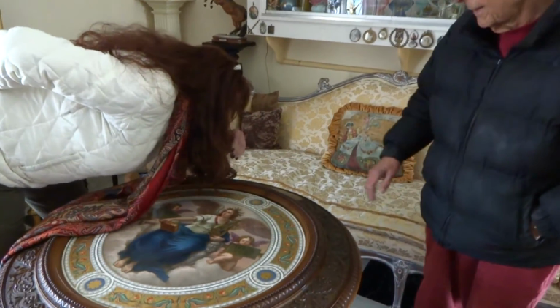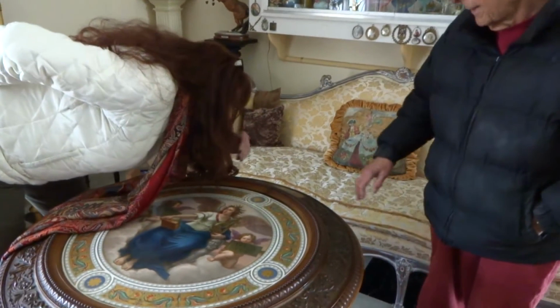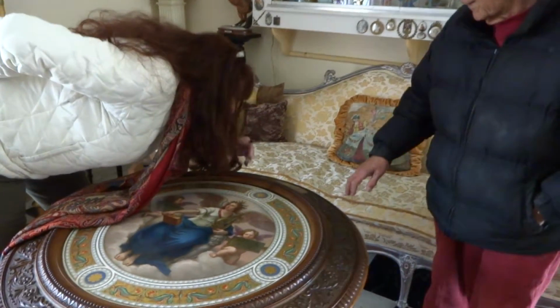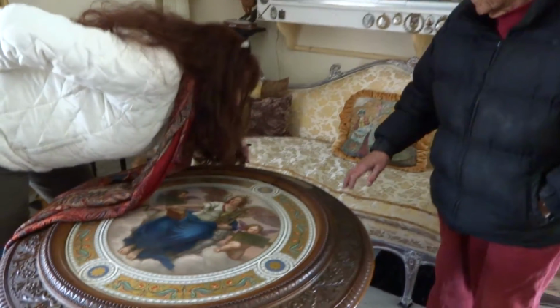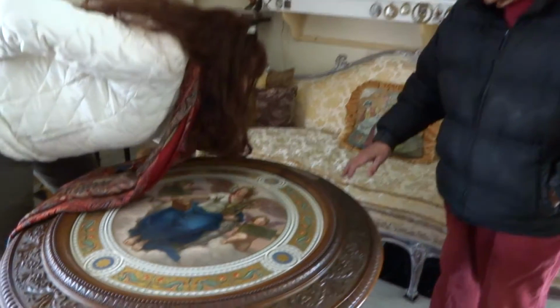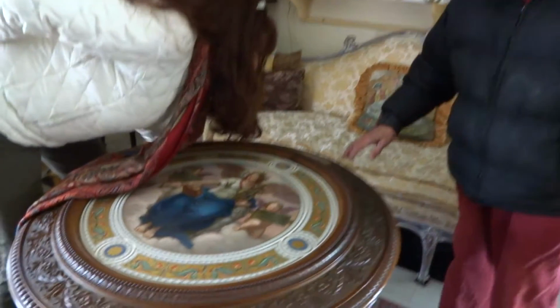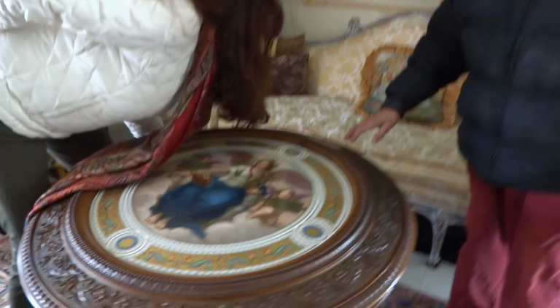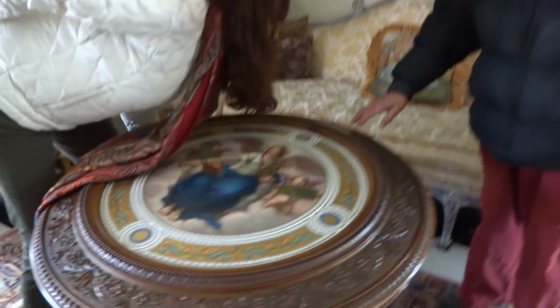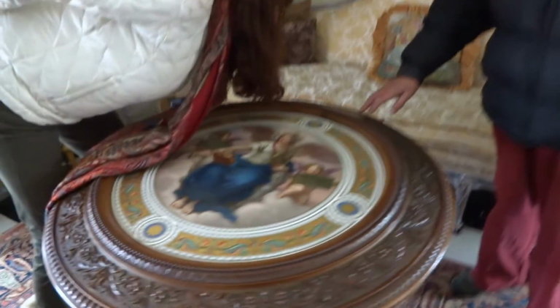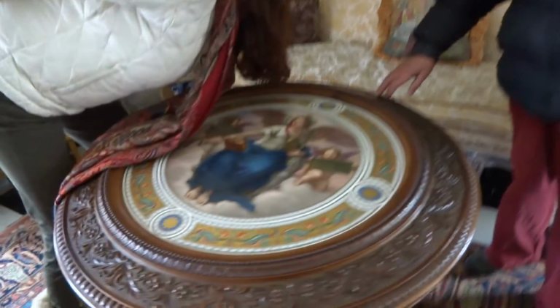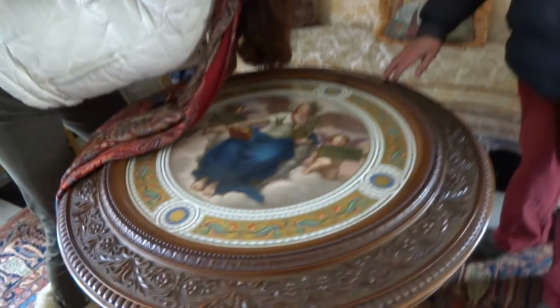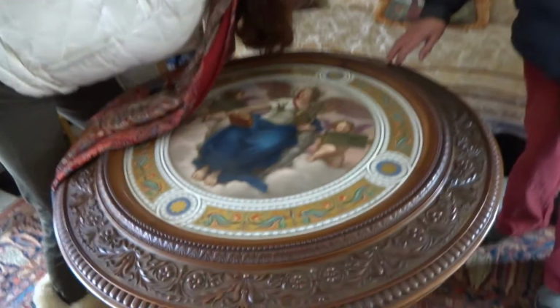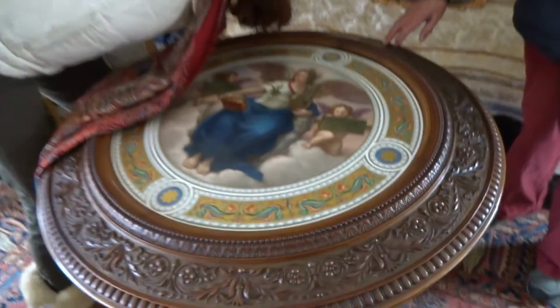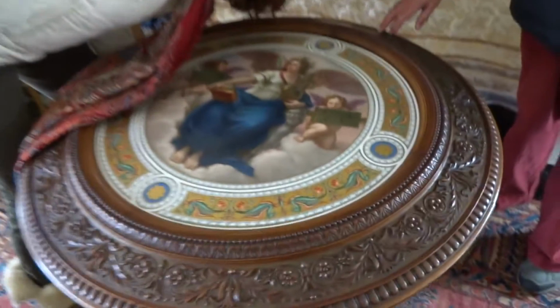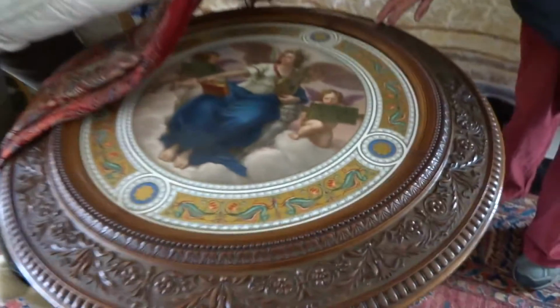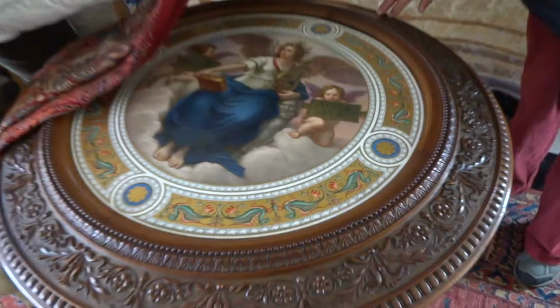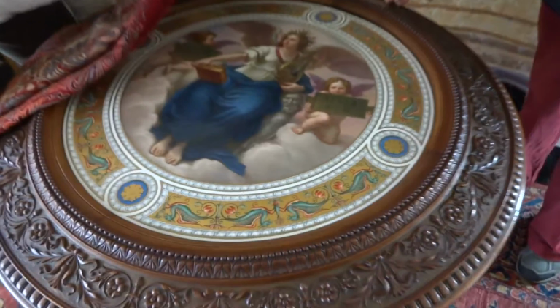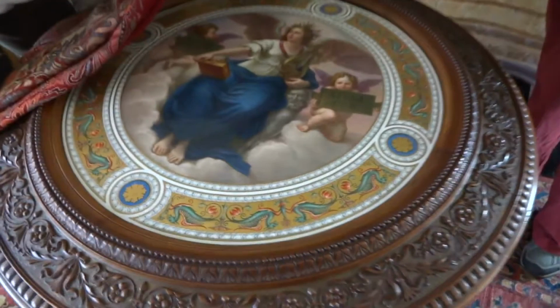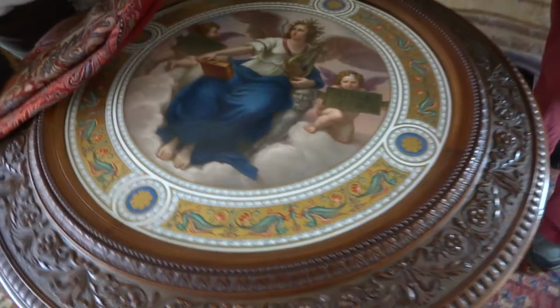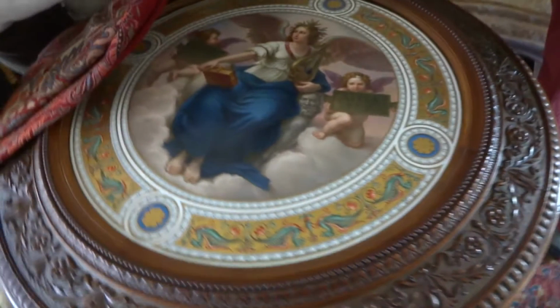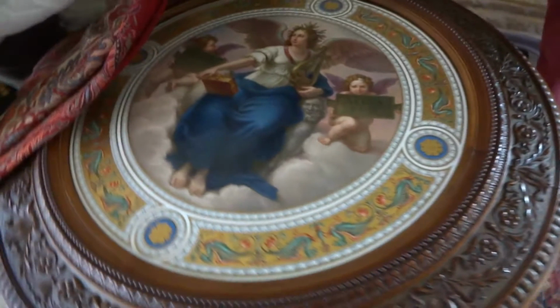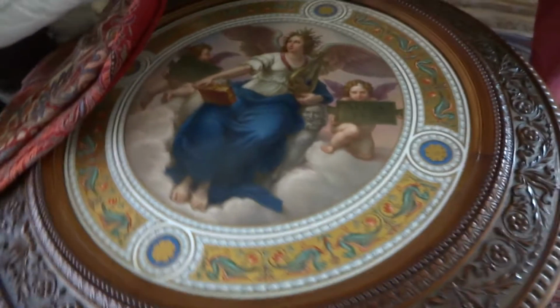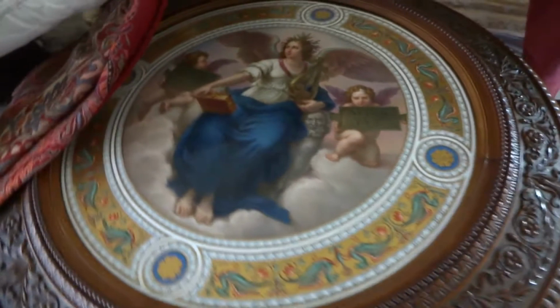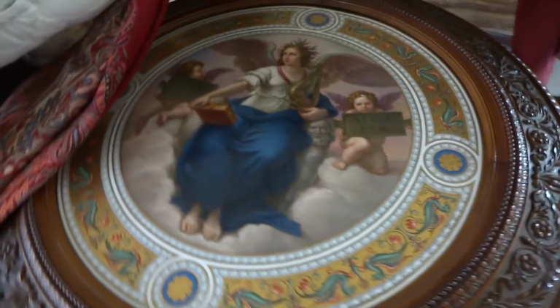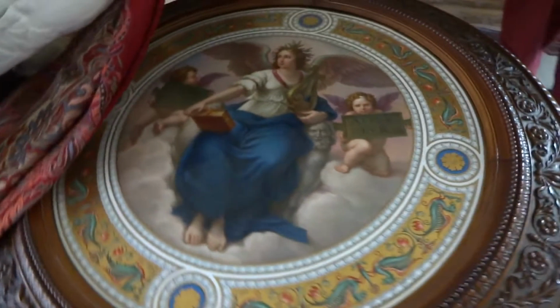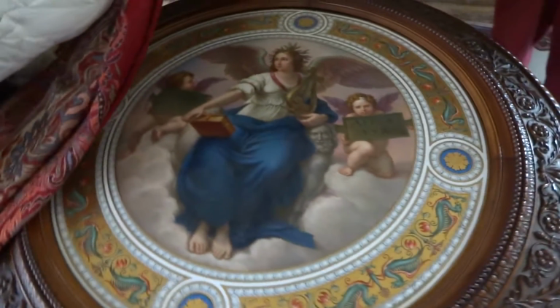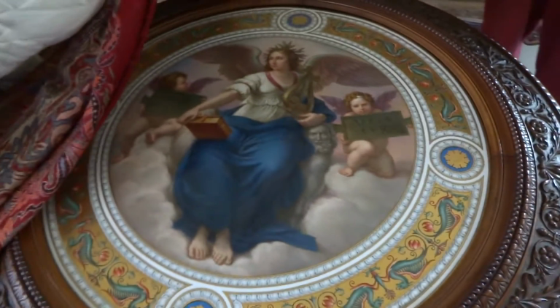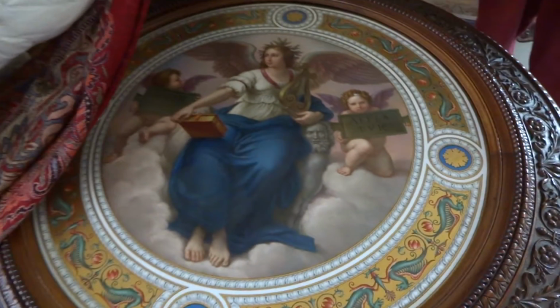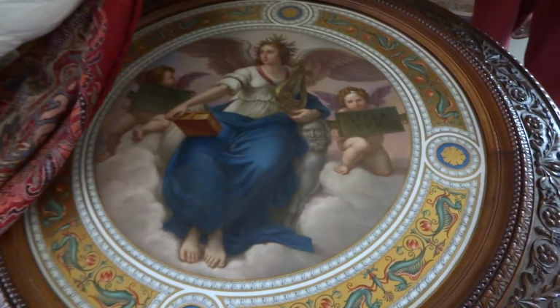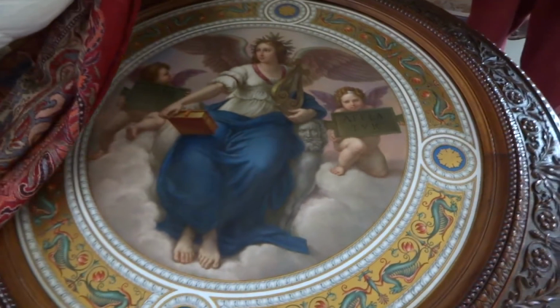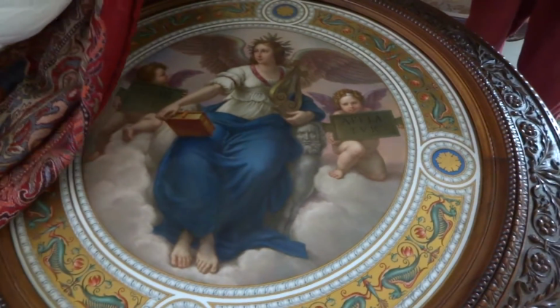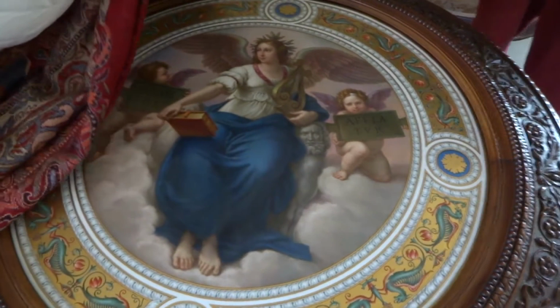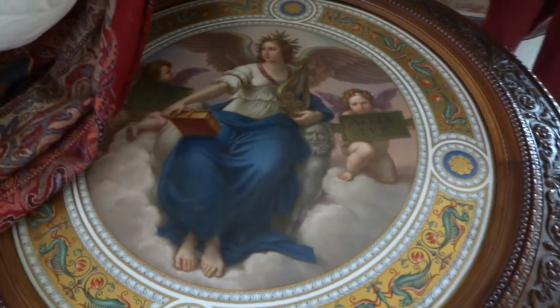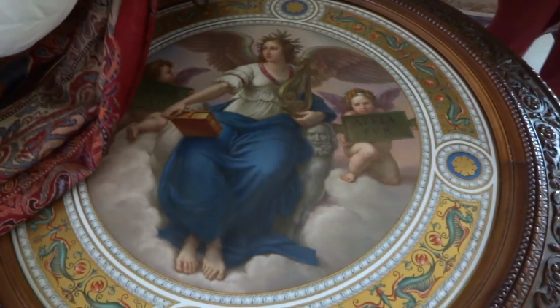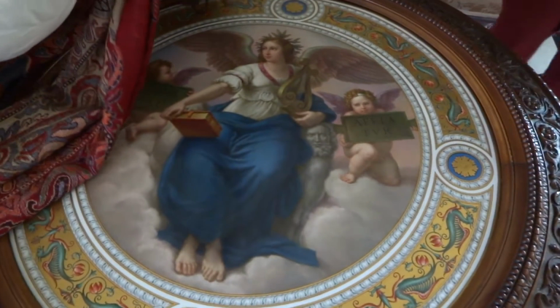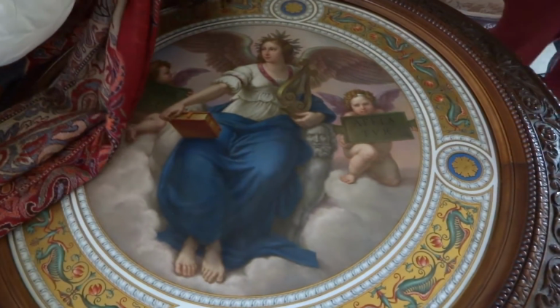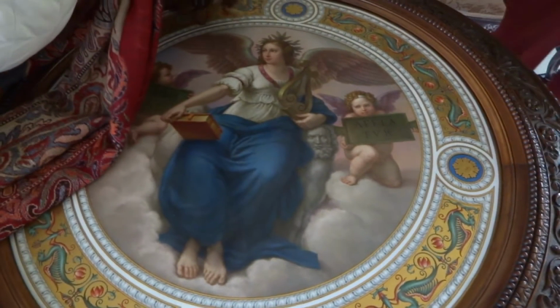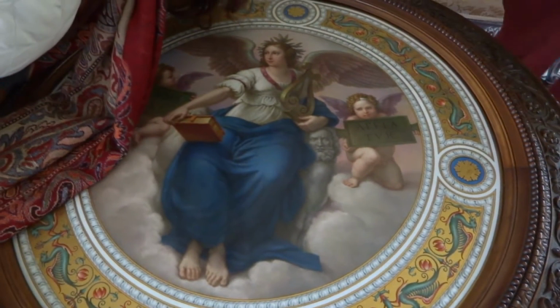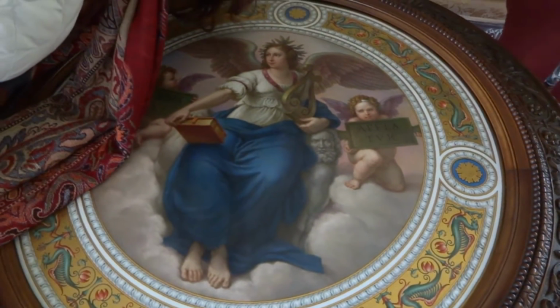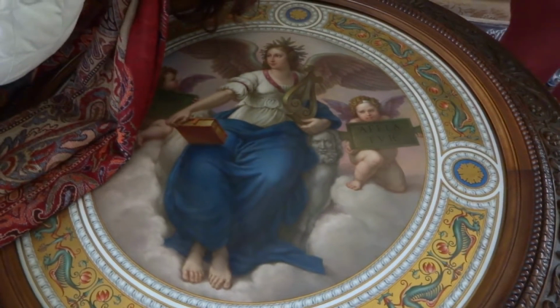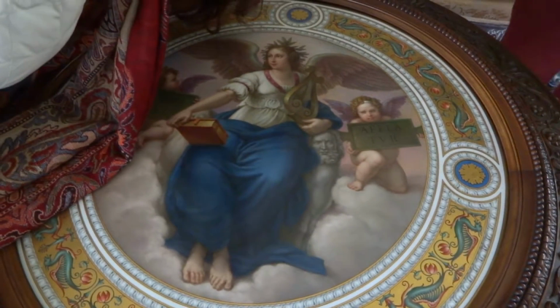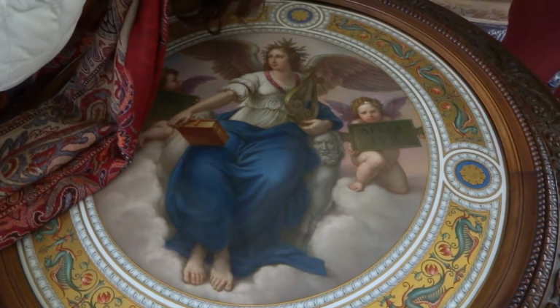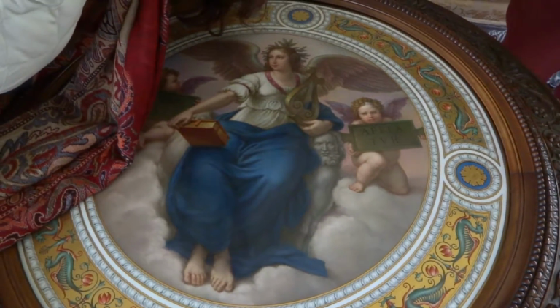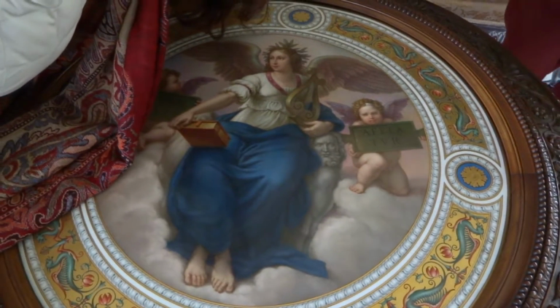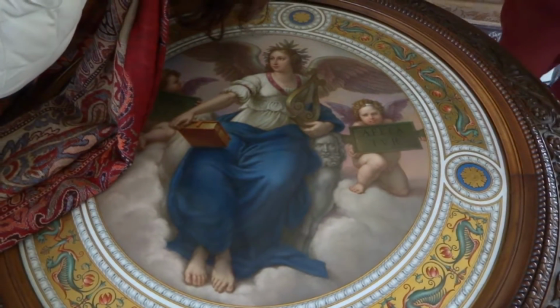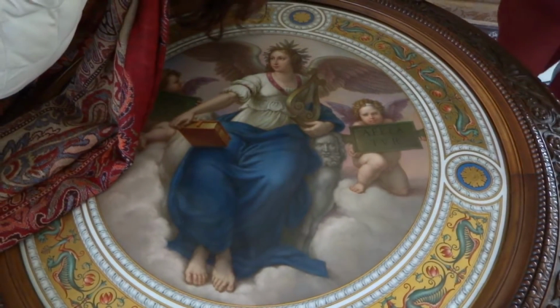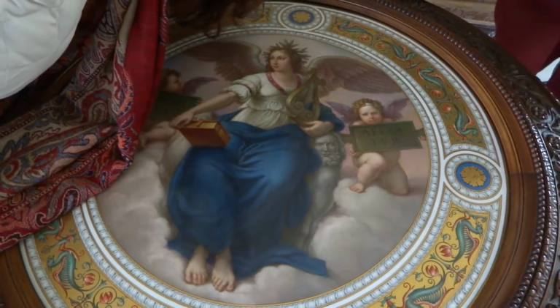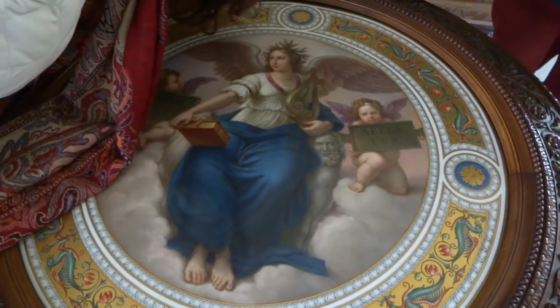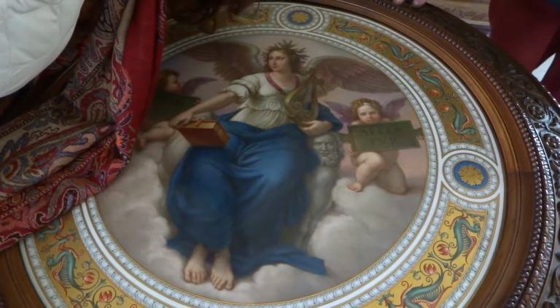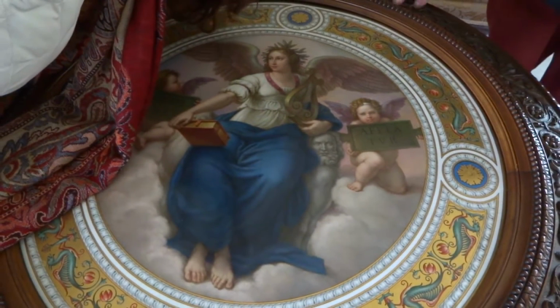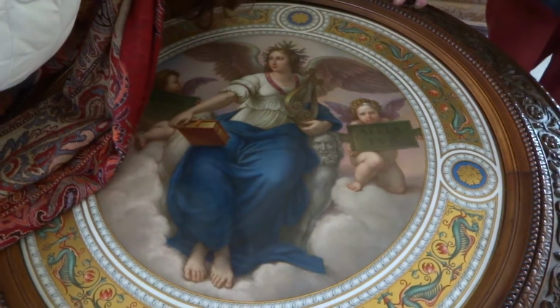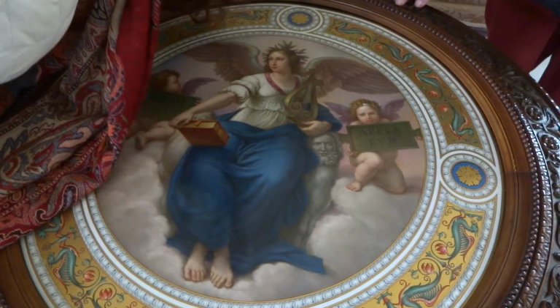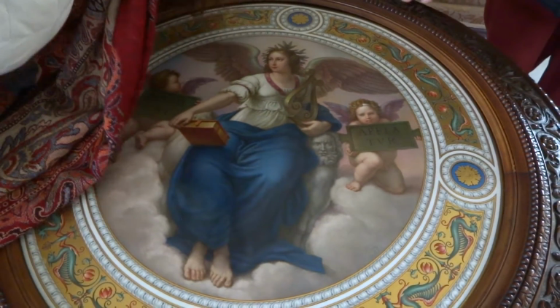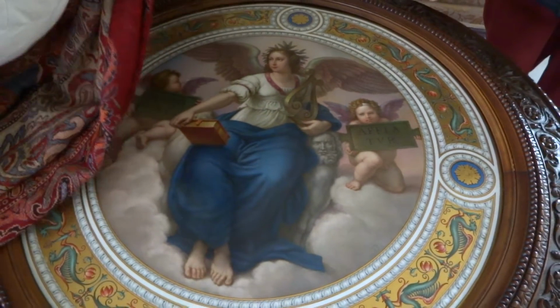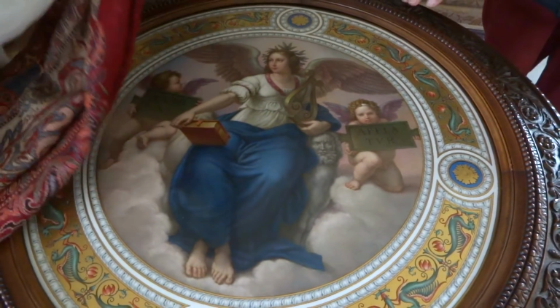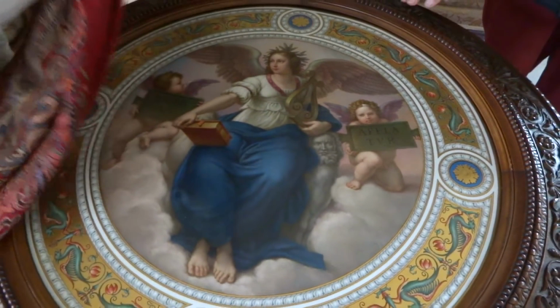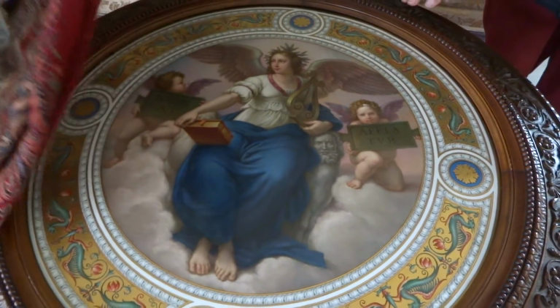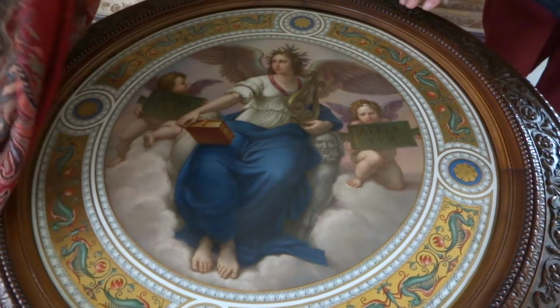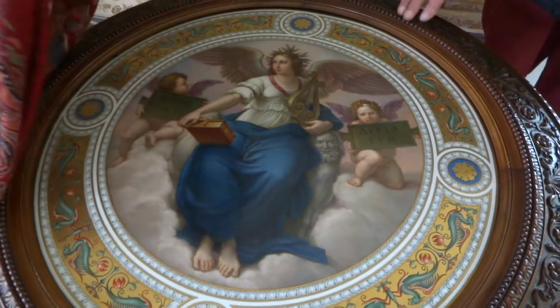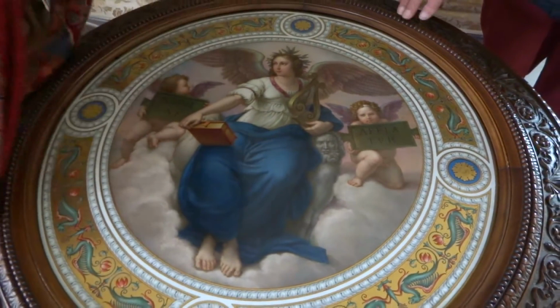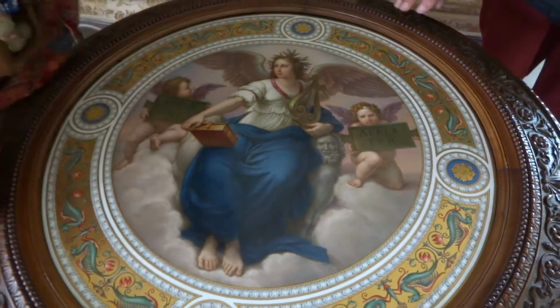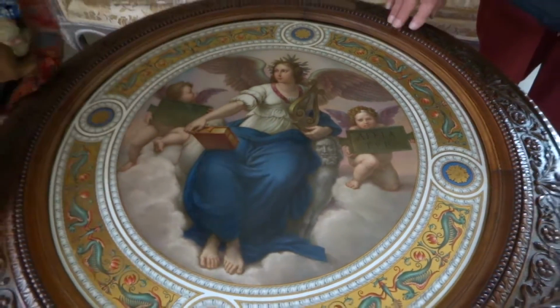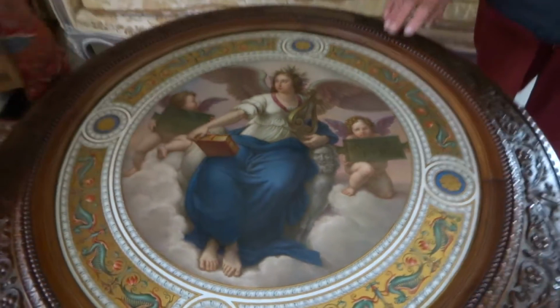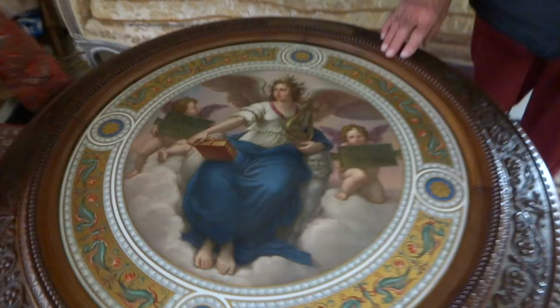I'm sorry. Le Dube — some Duke gave it to a duchess or something. Wow. That's gorgeous.